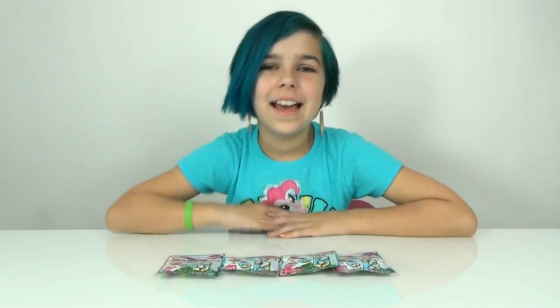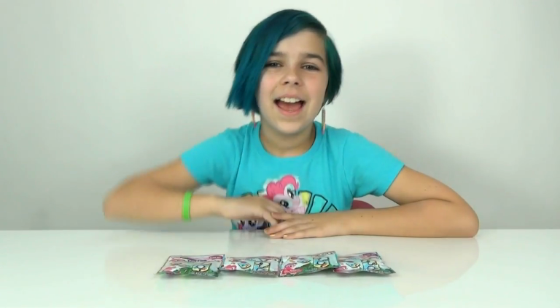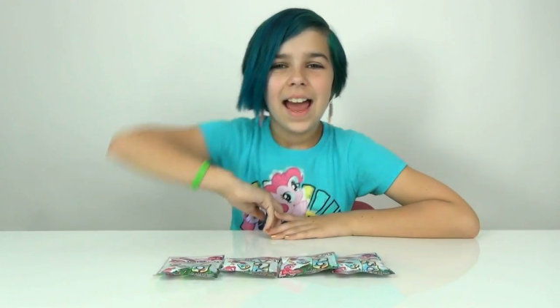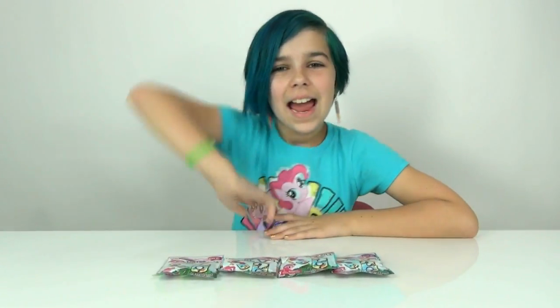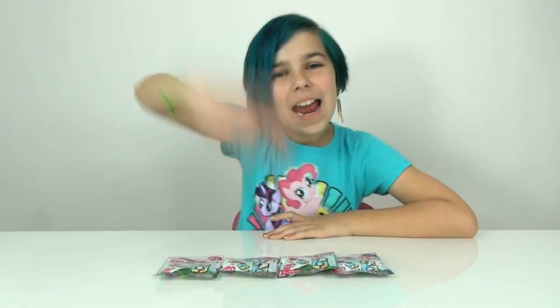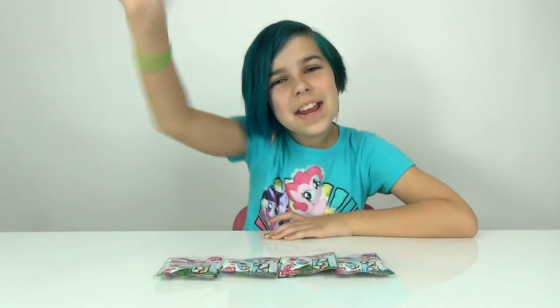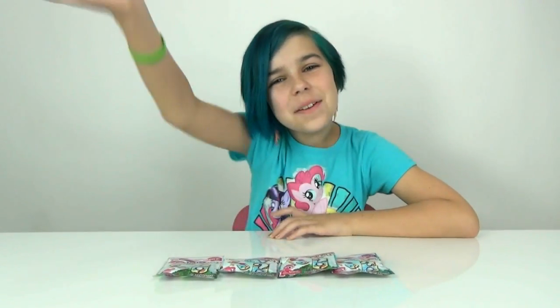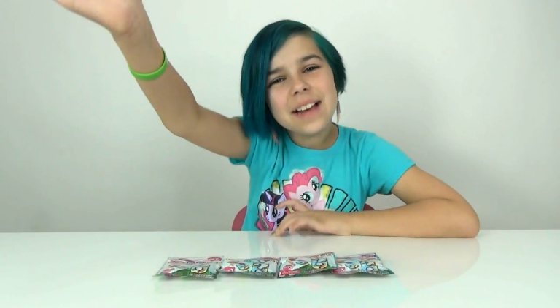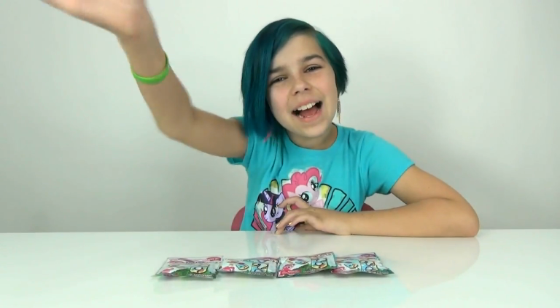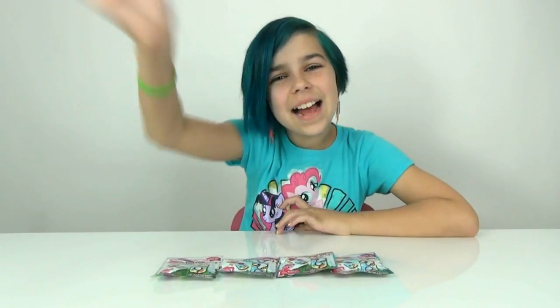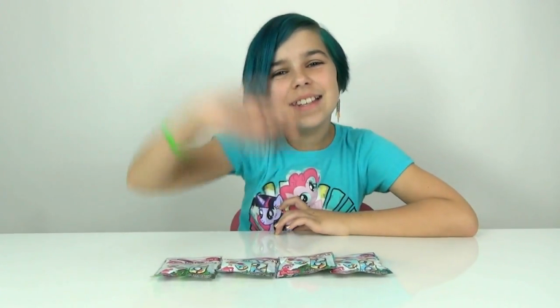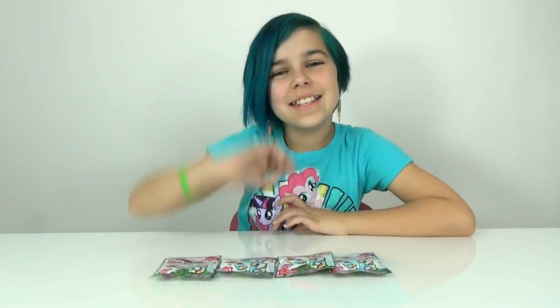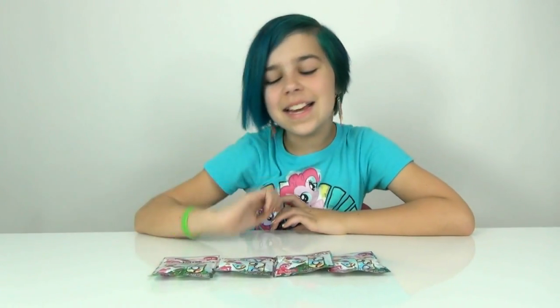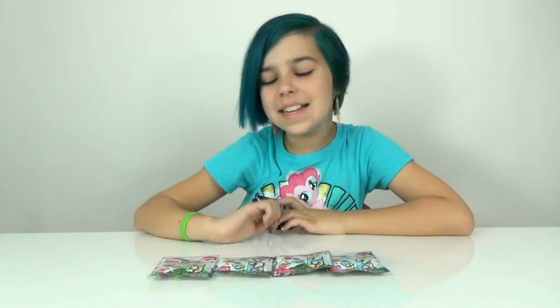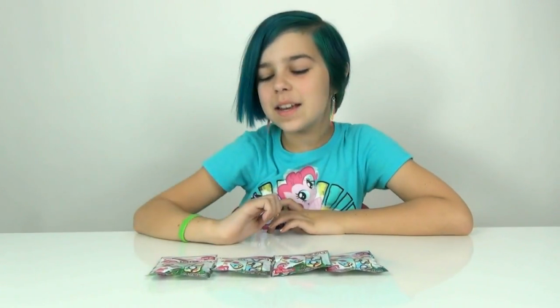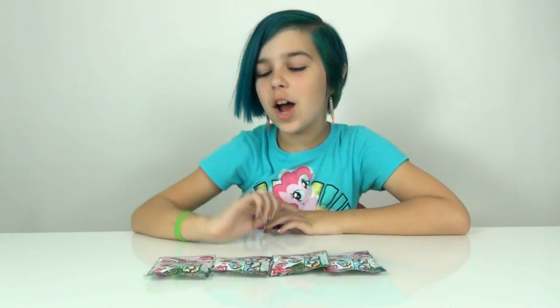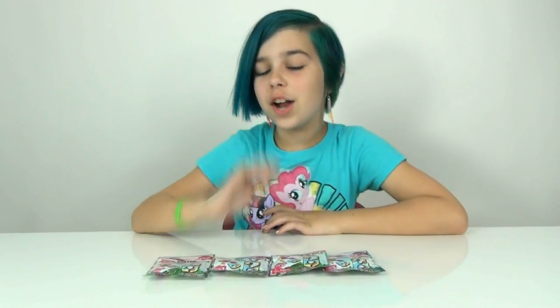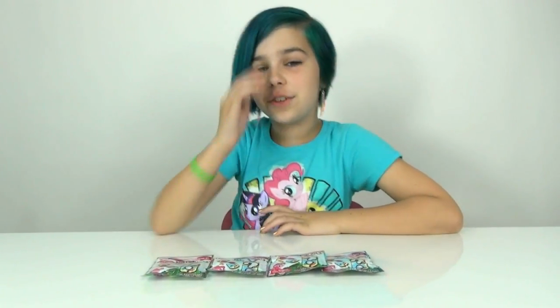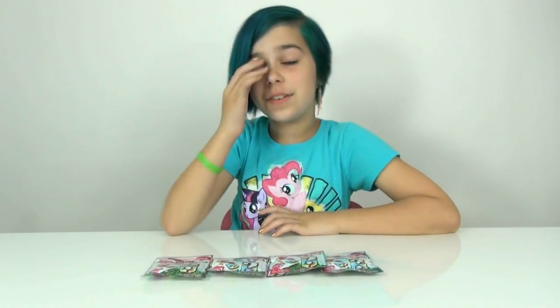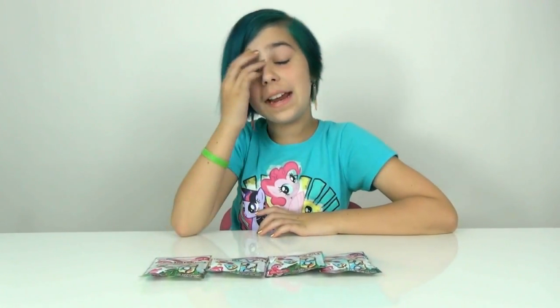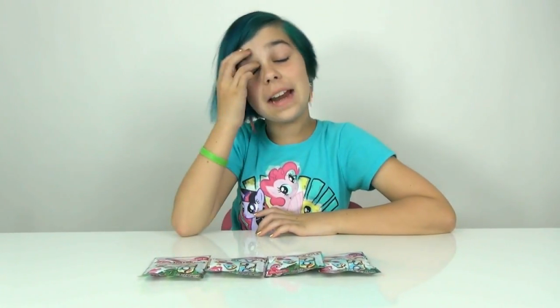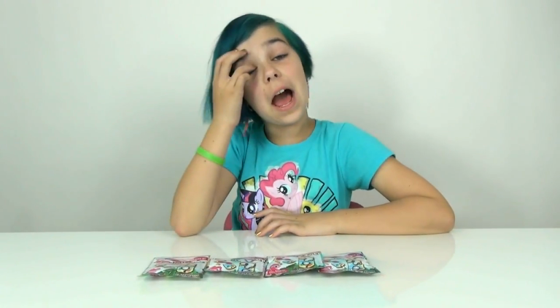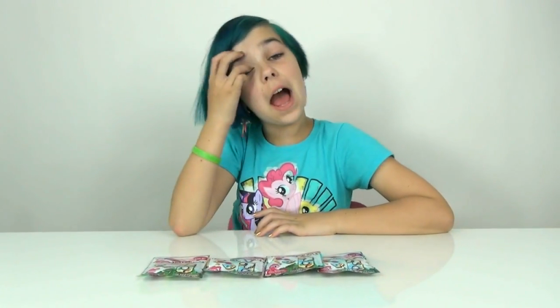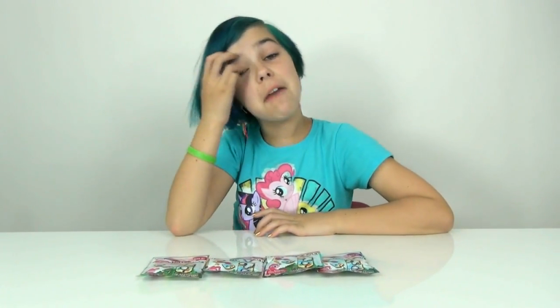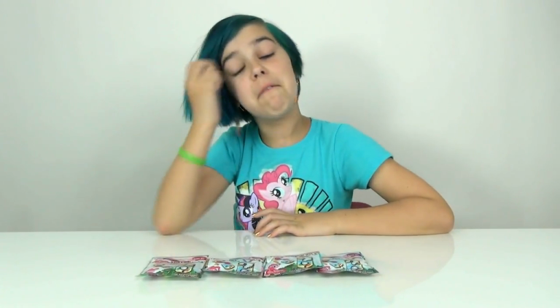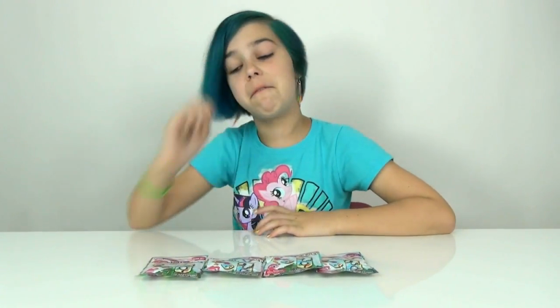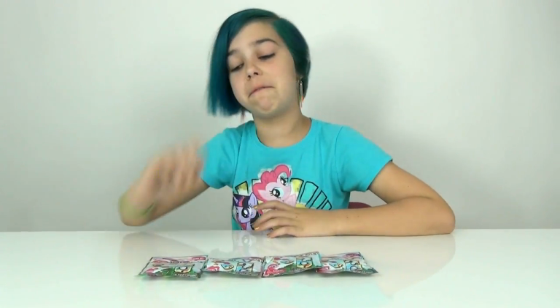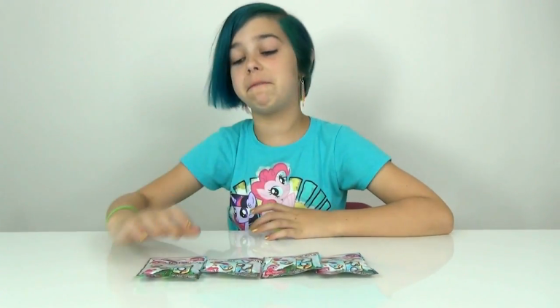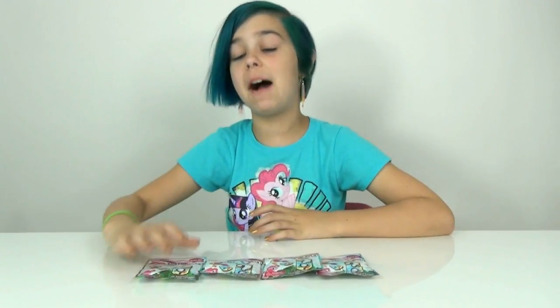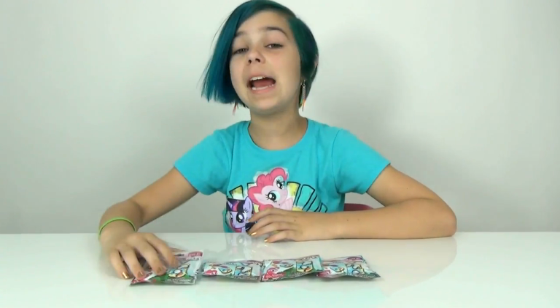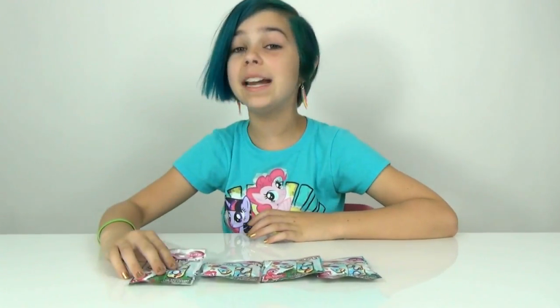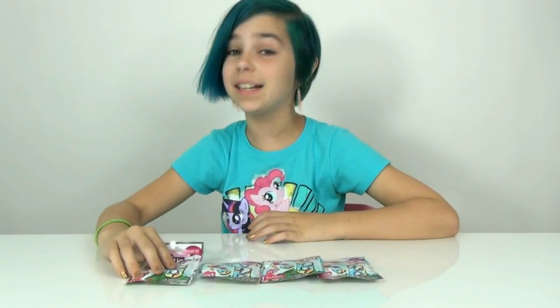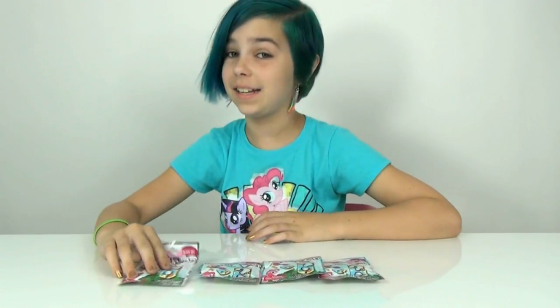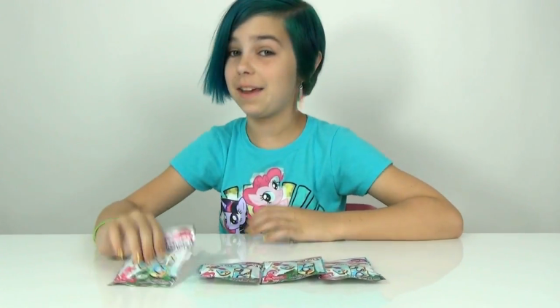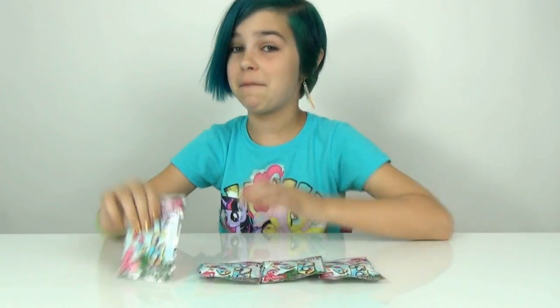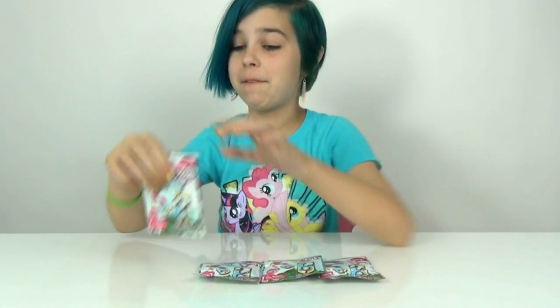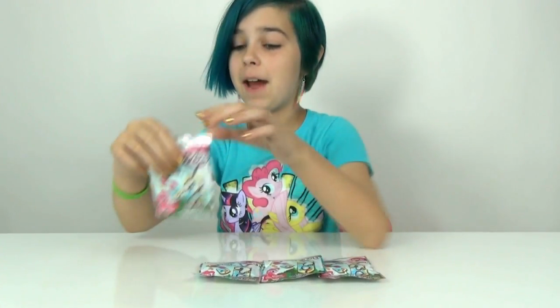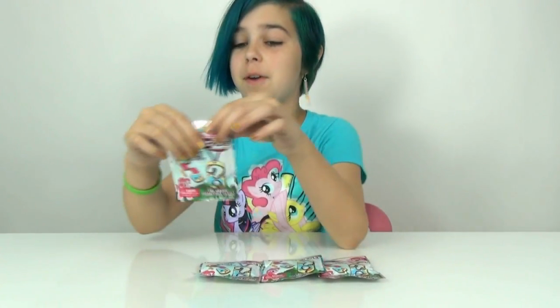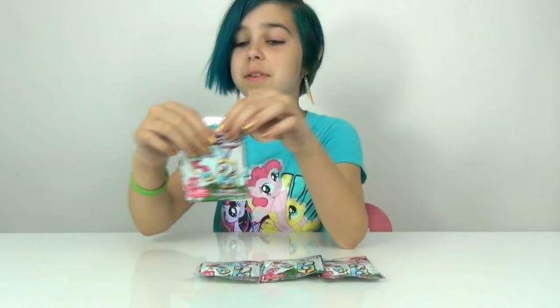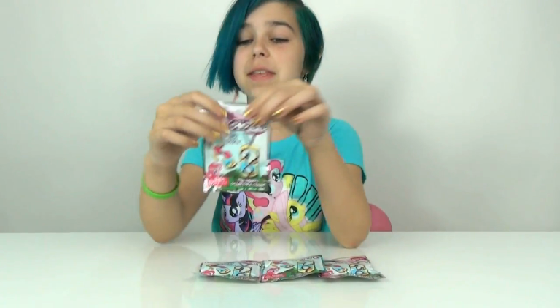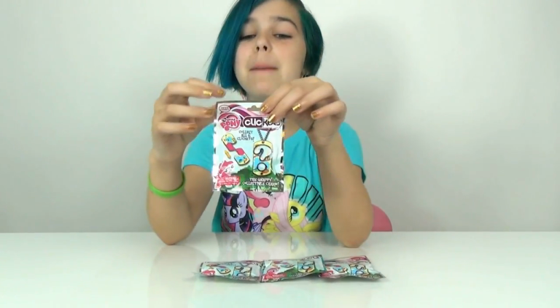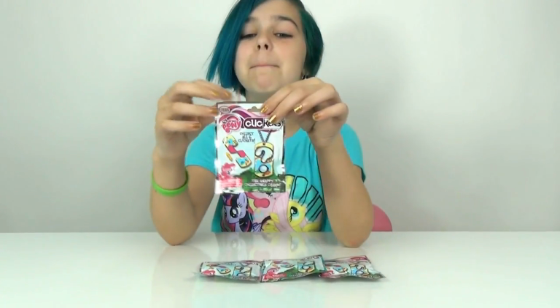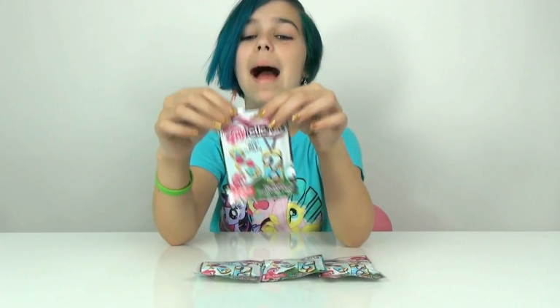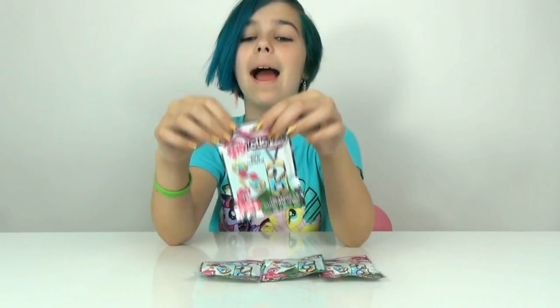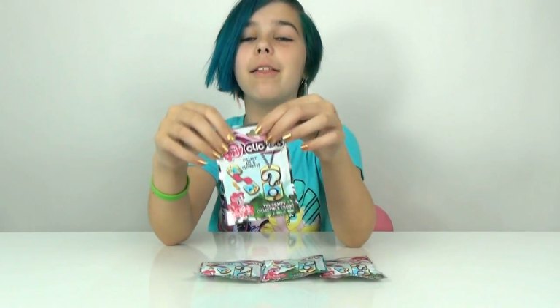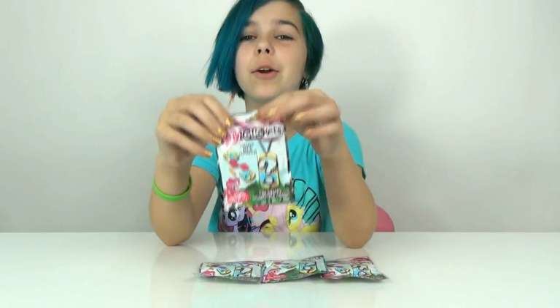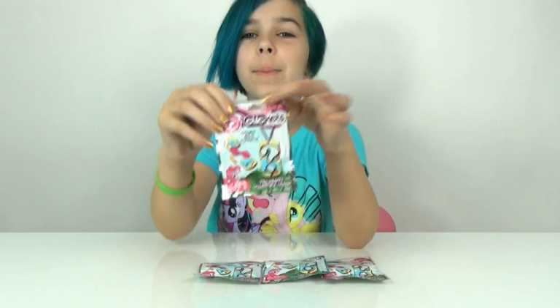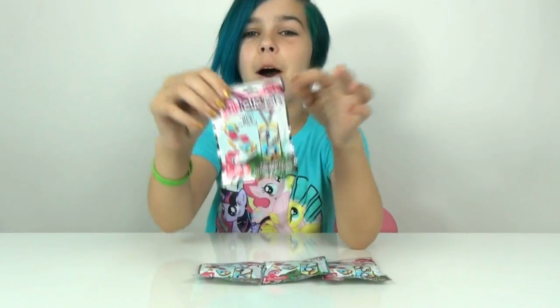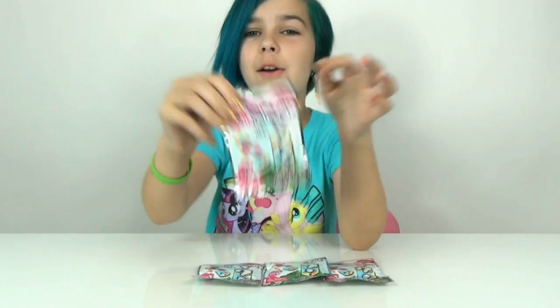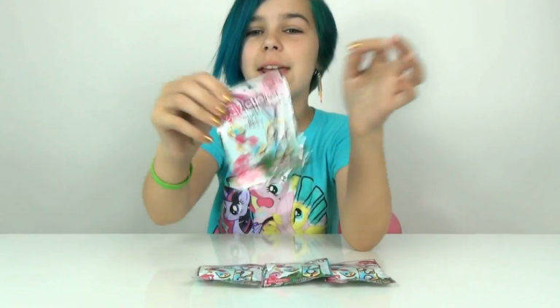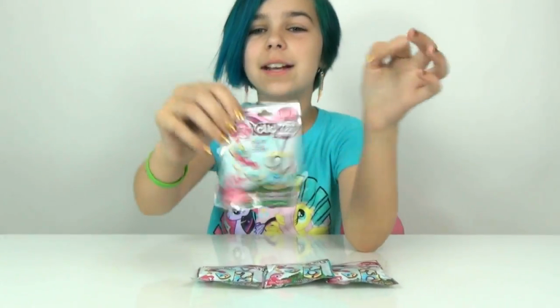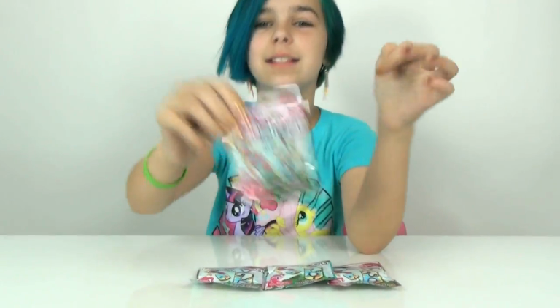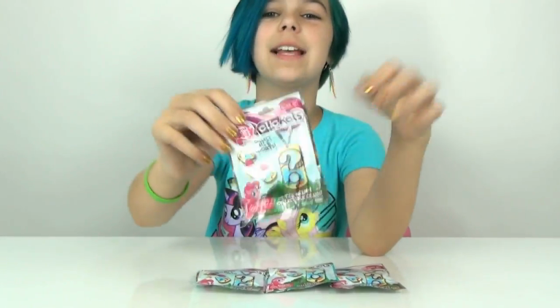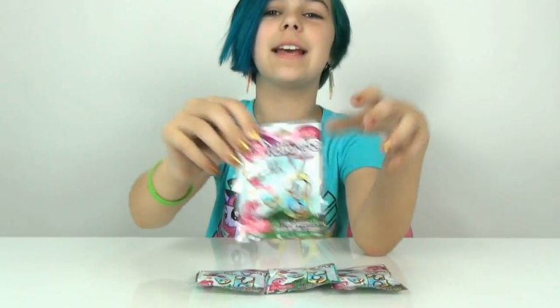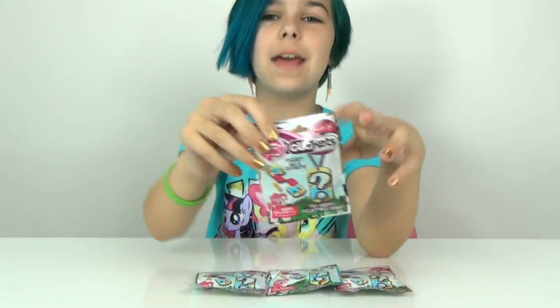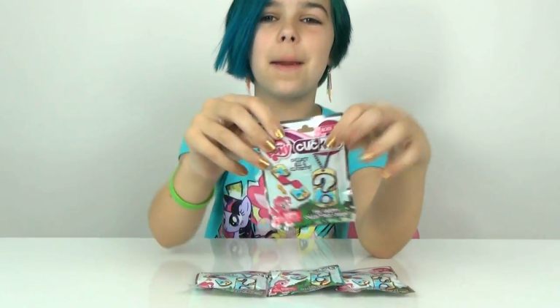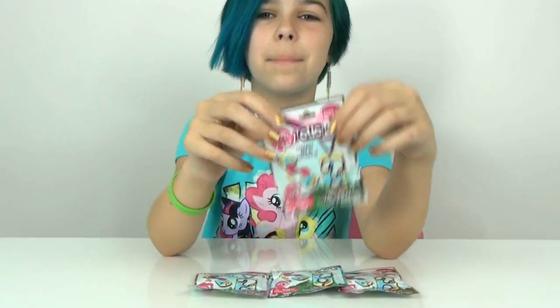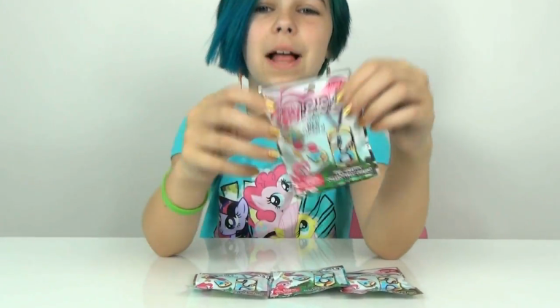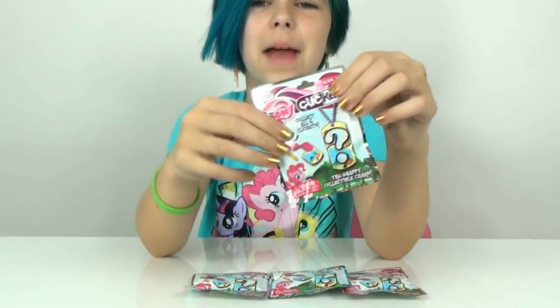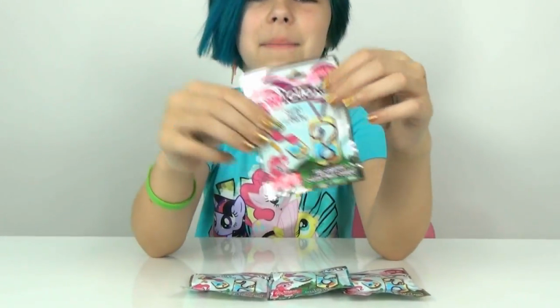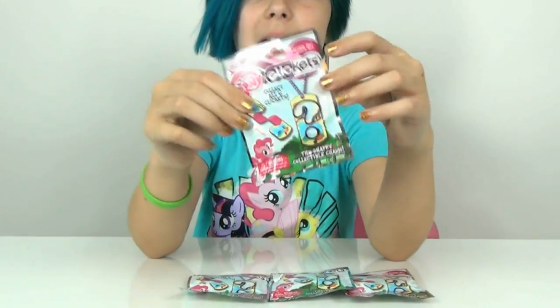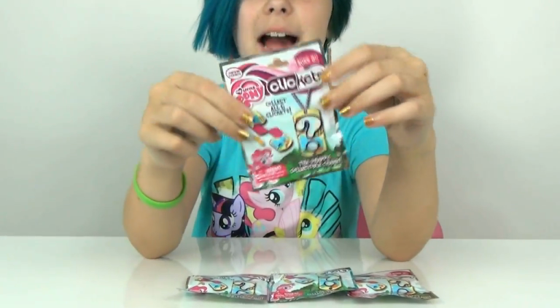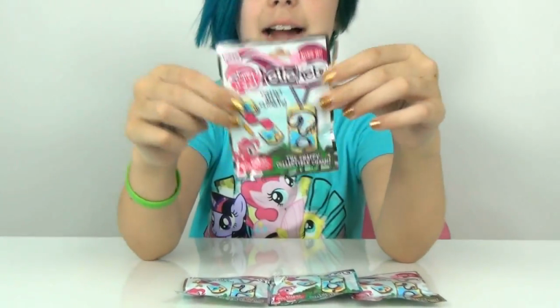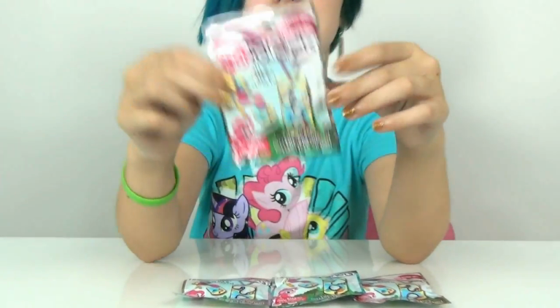Hey you guys! It's Audrey and I finally found the My Little Pony Click It blind bags!